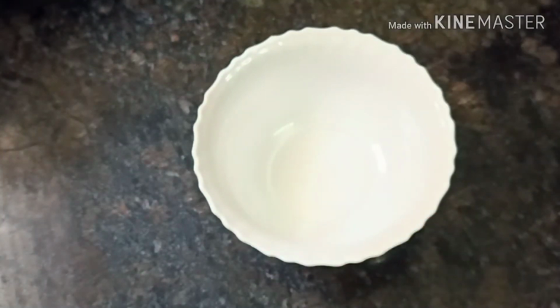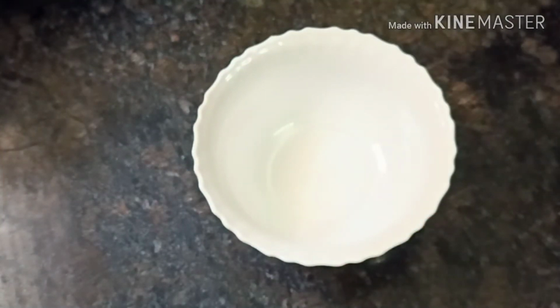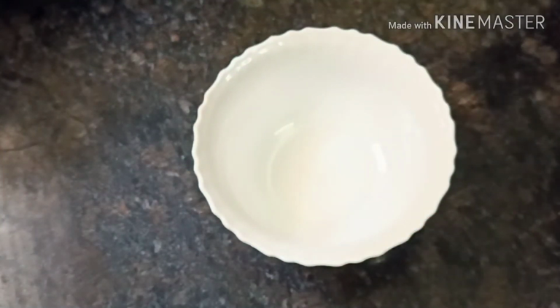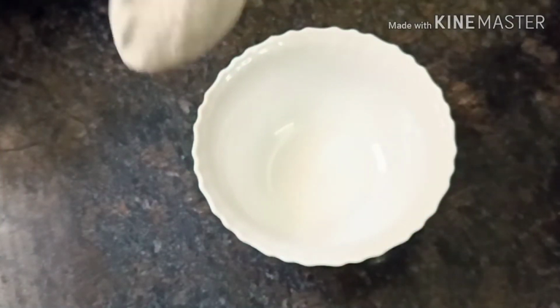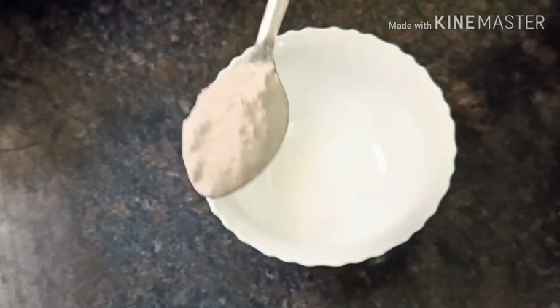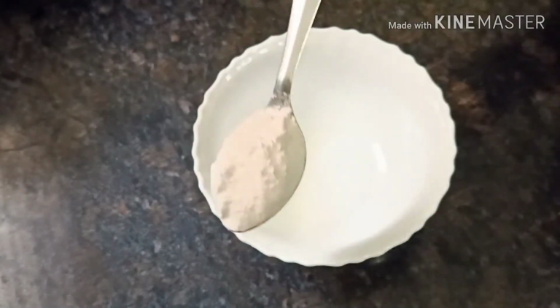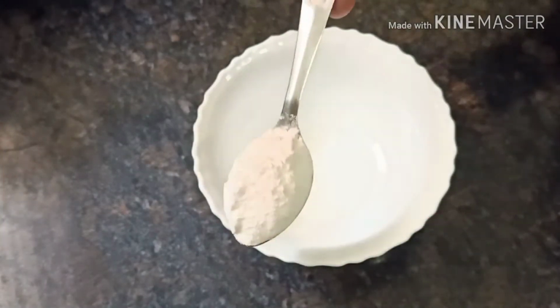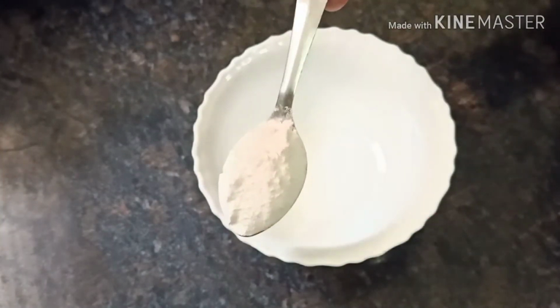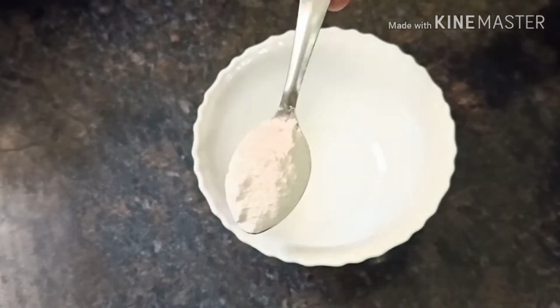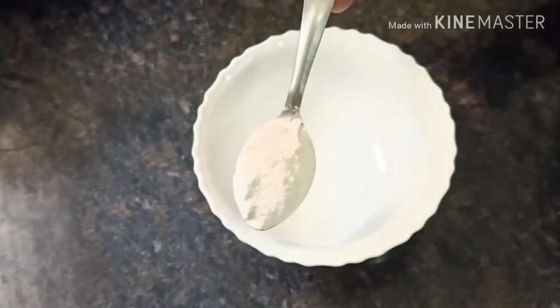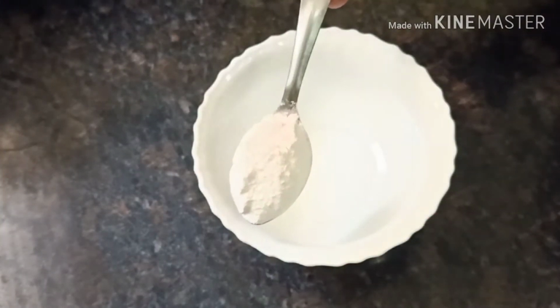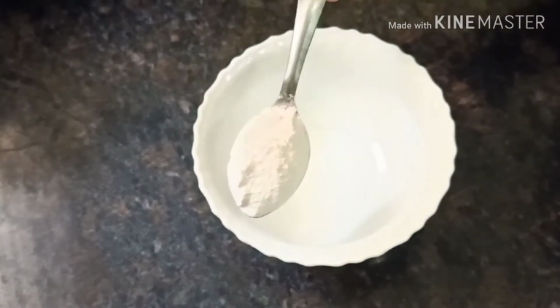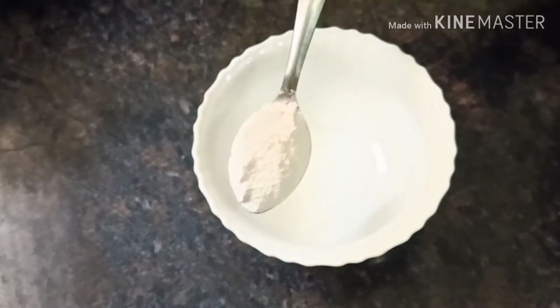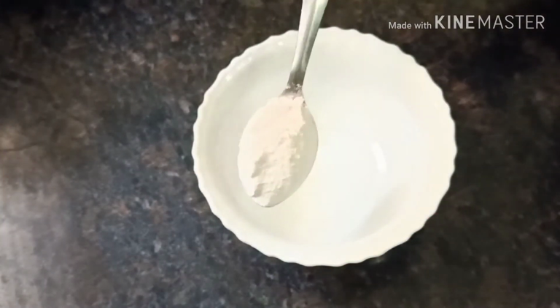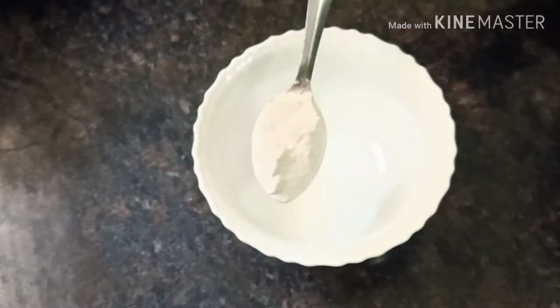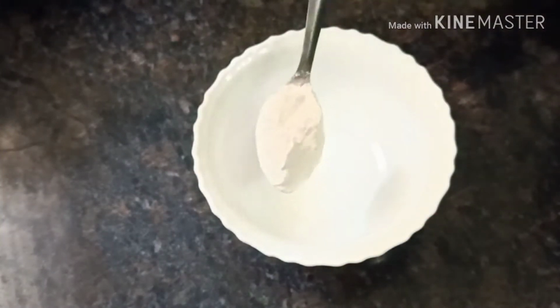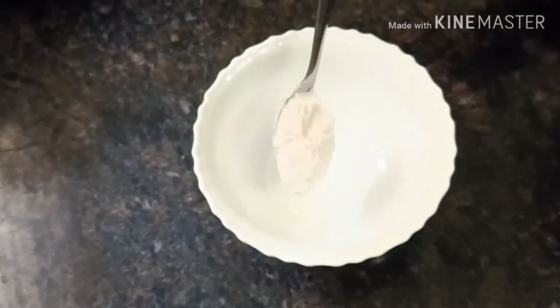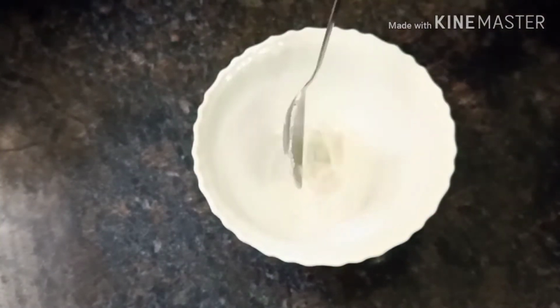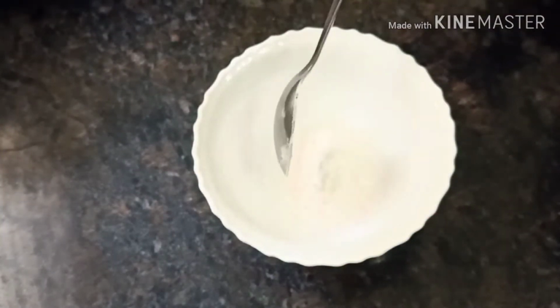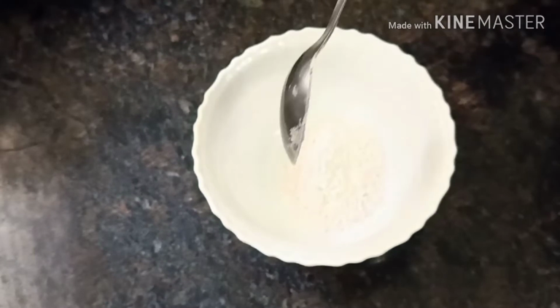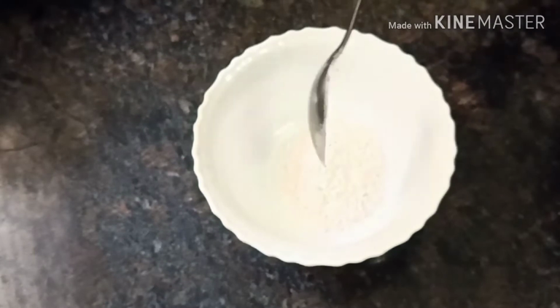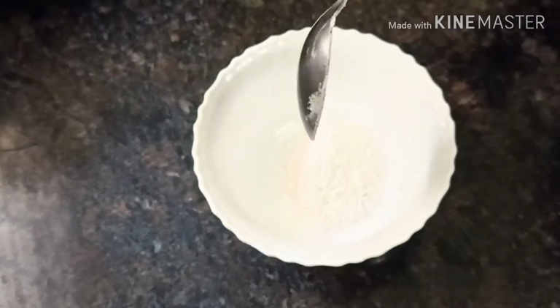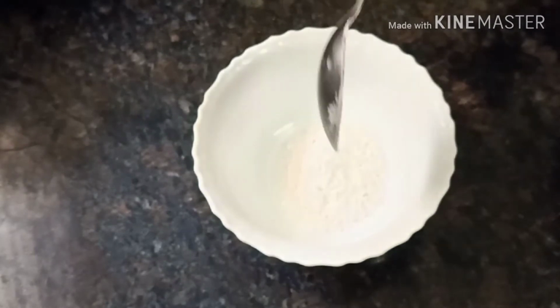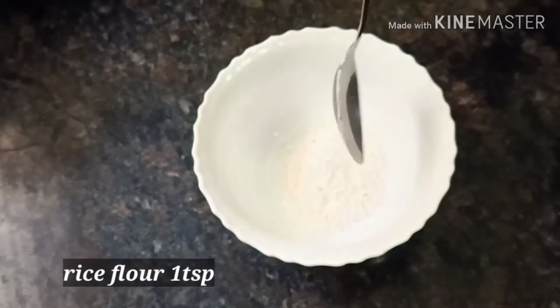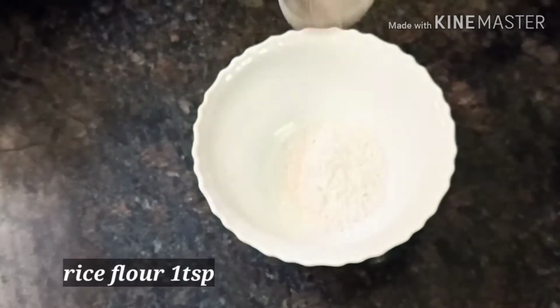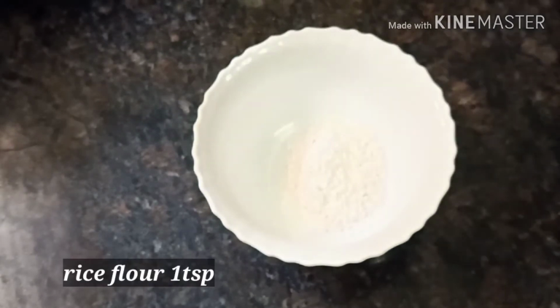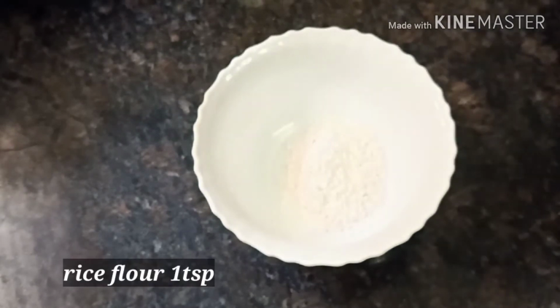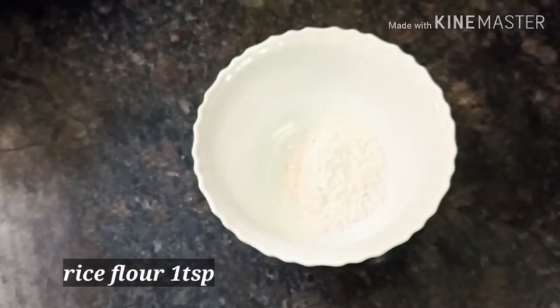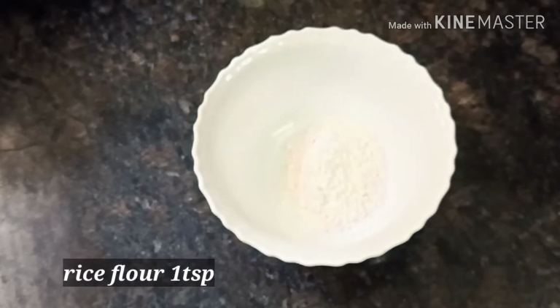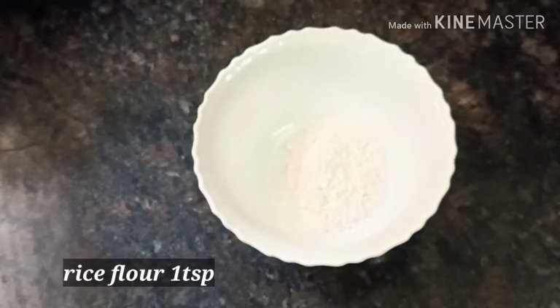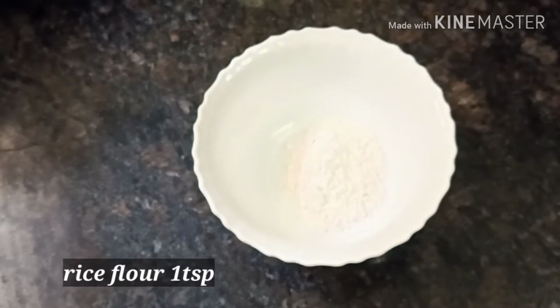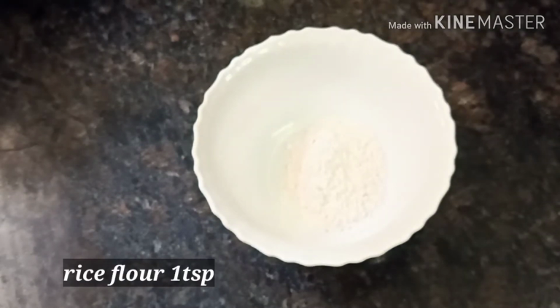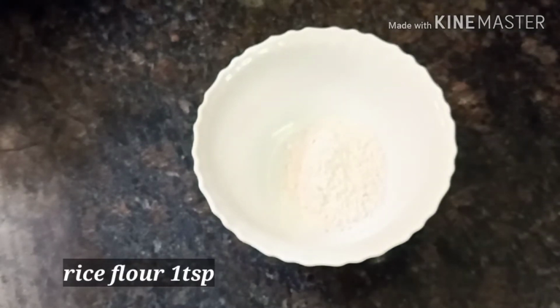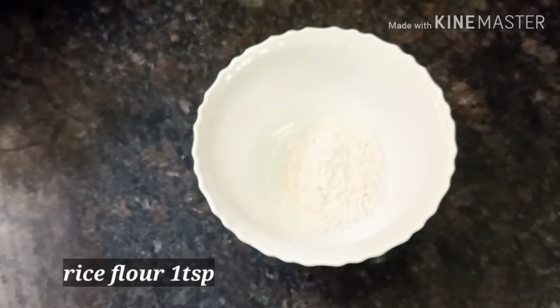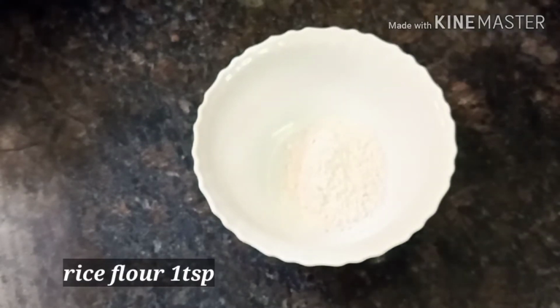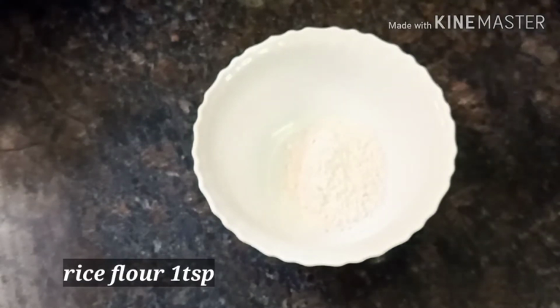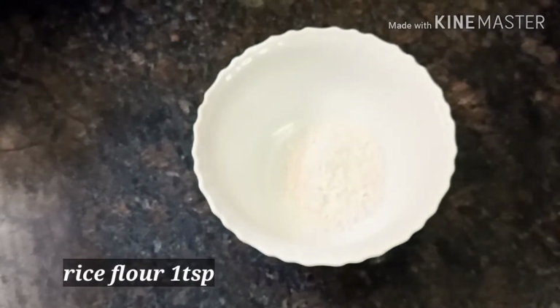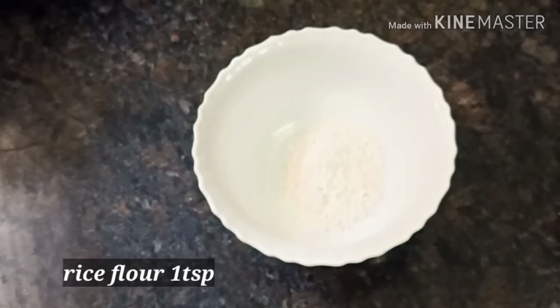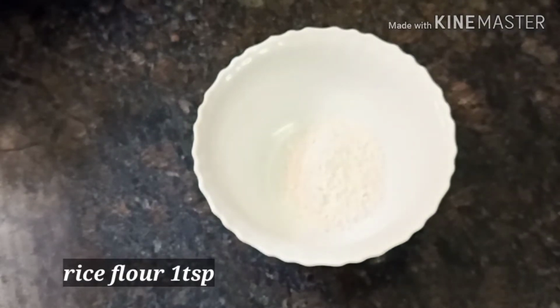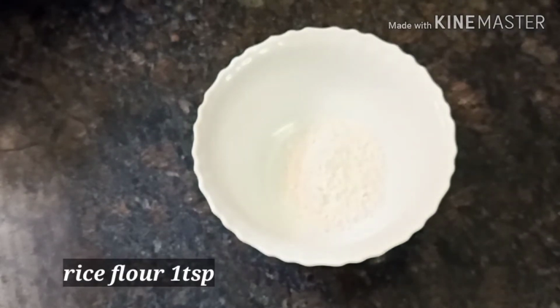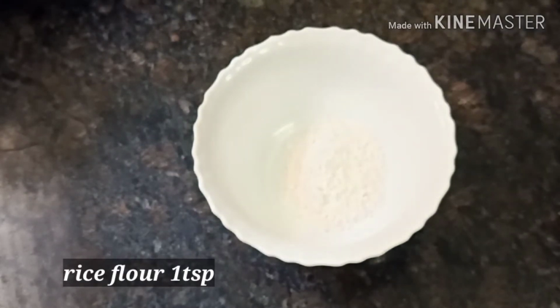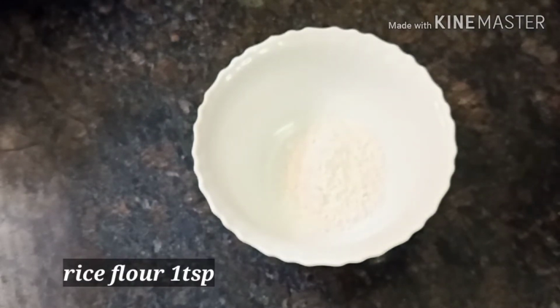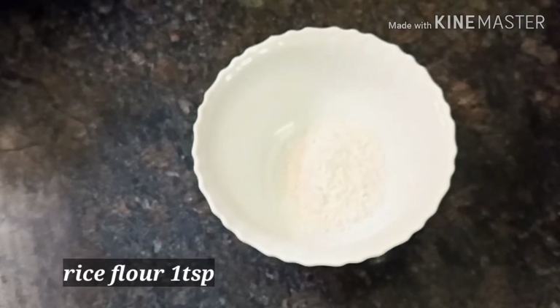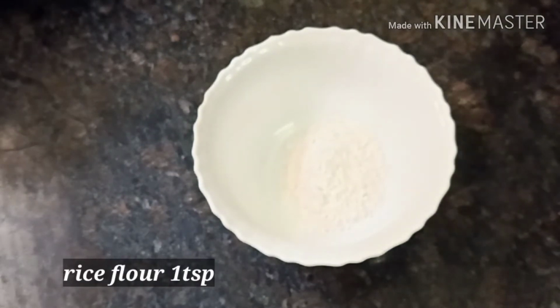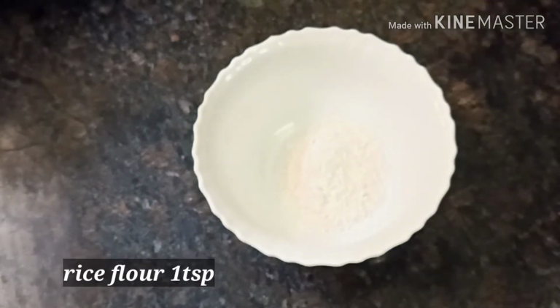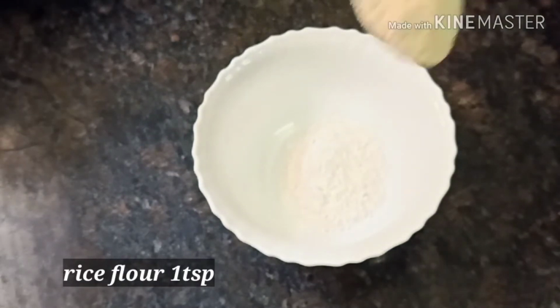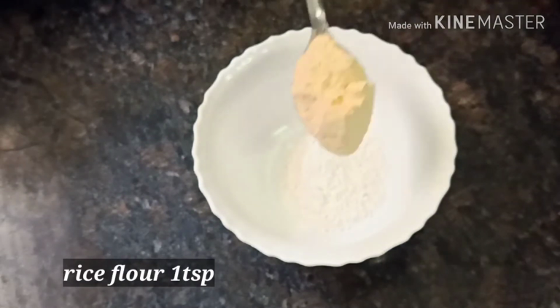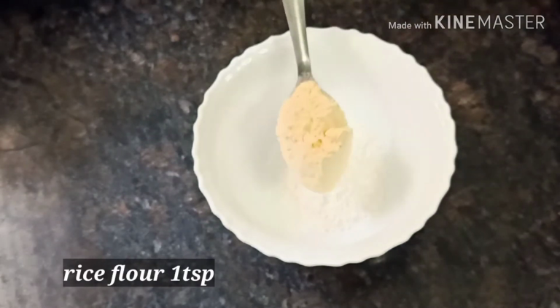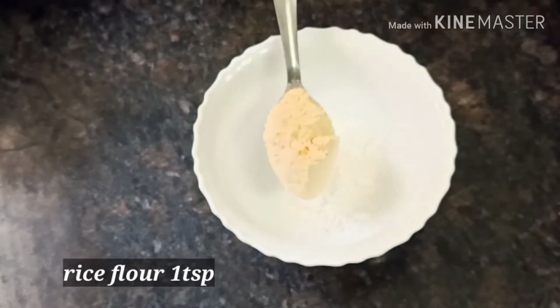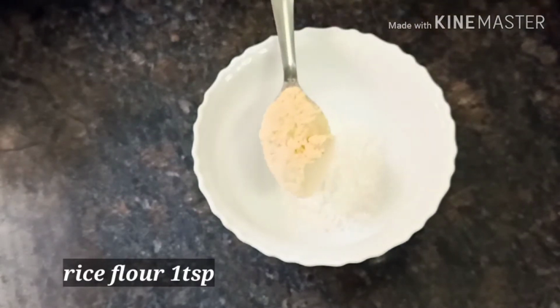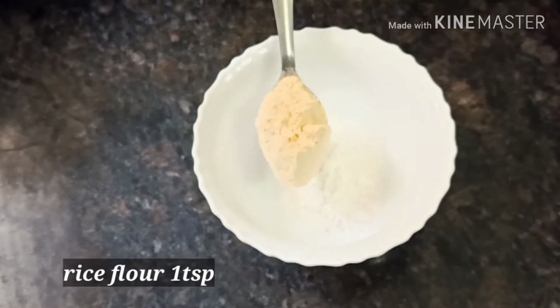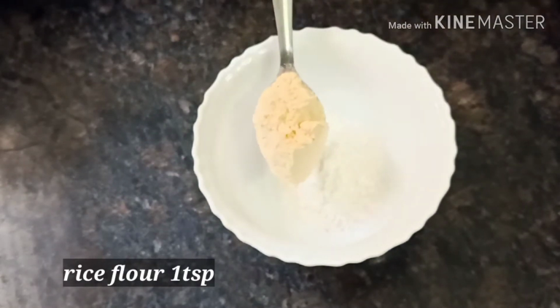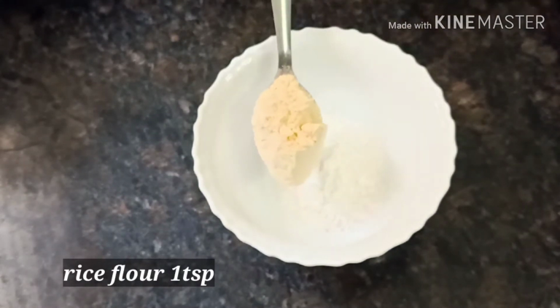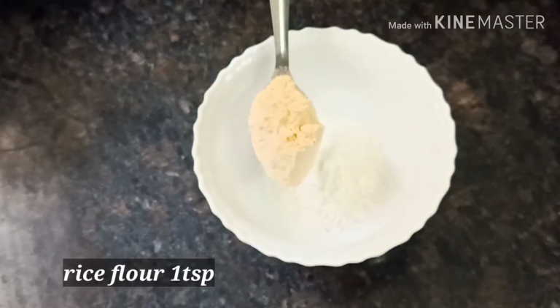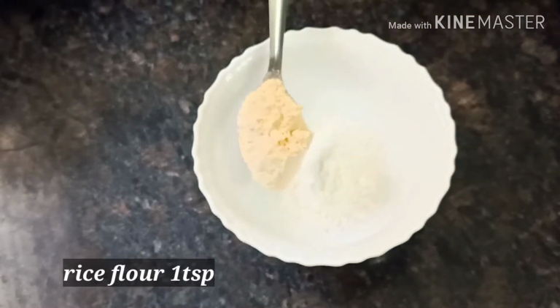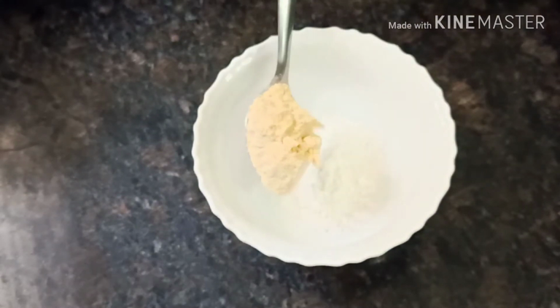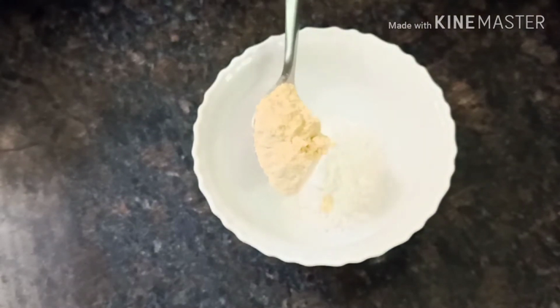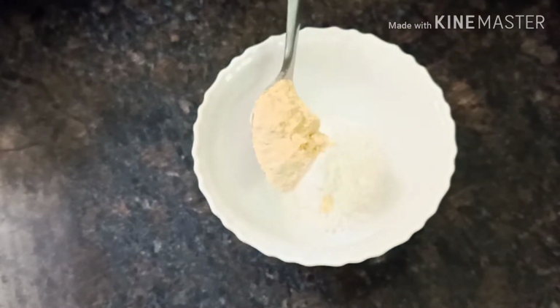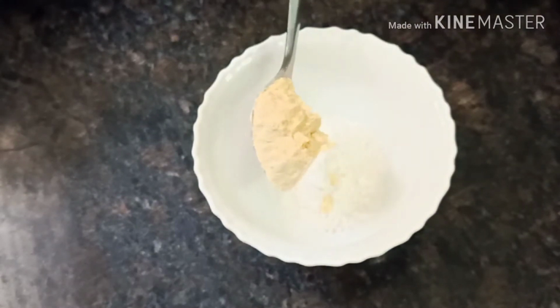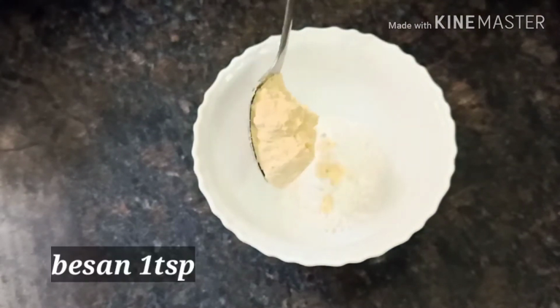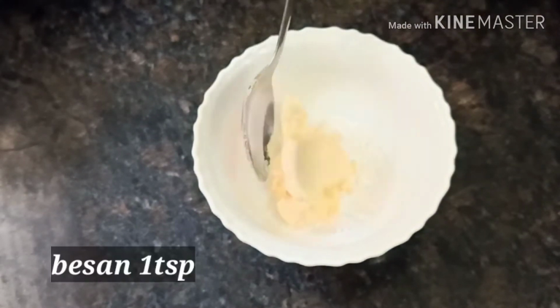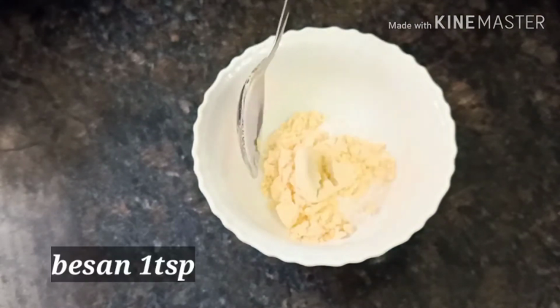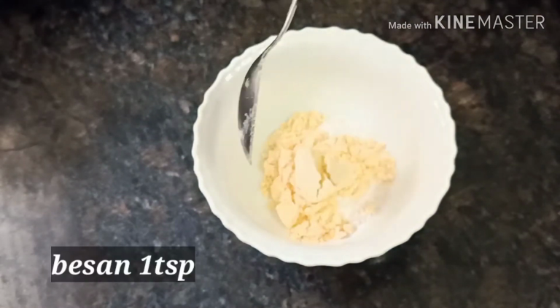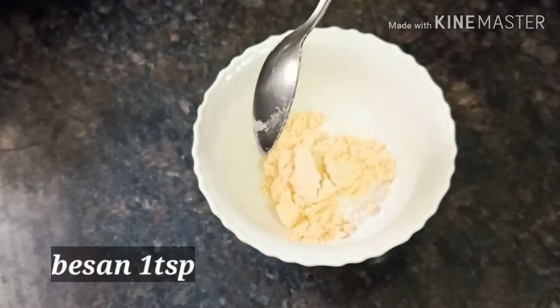First, I will add a few ingredients. 1 spoon of salt.